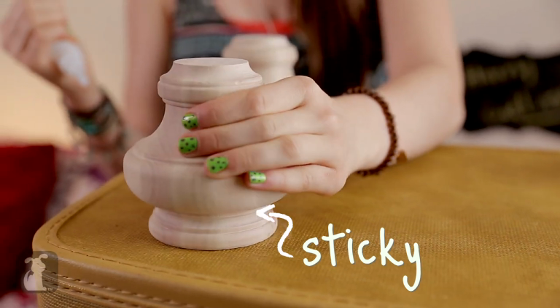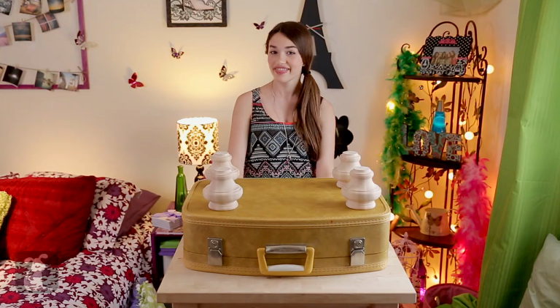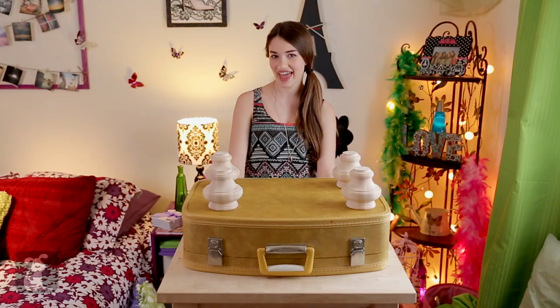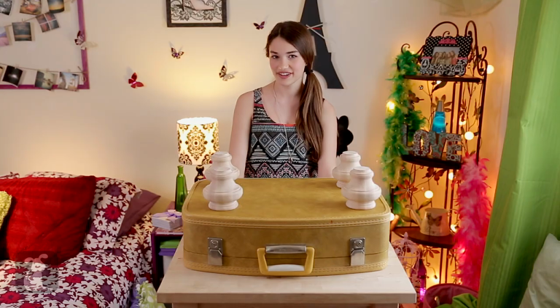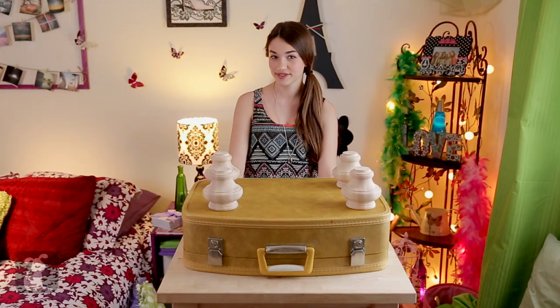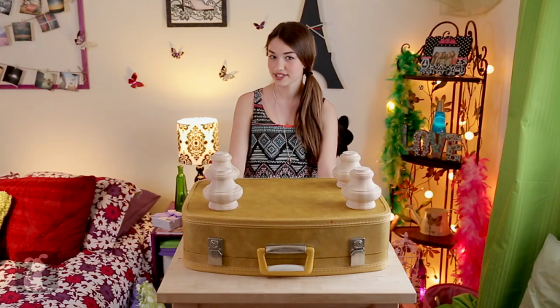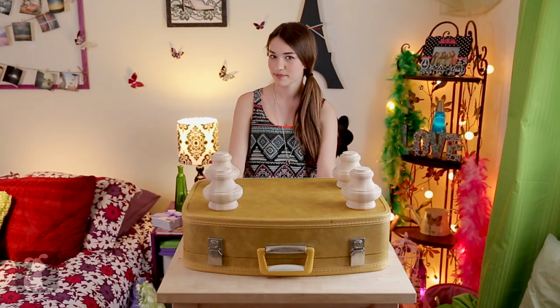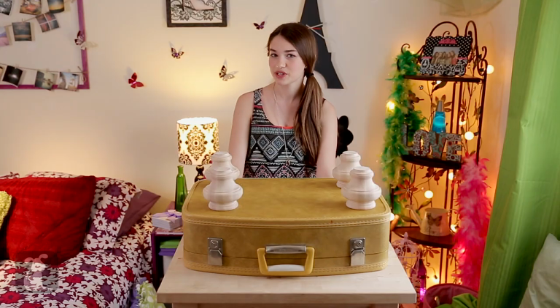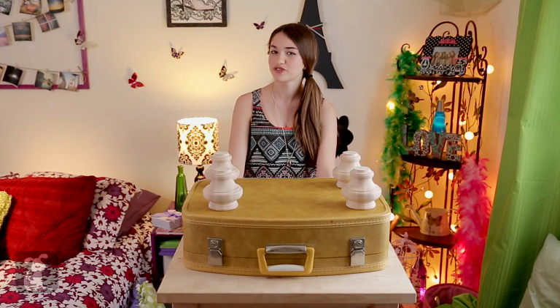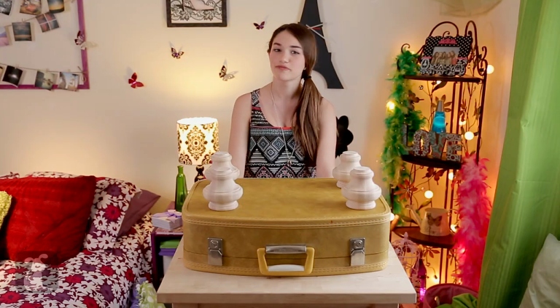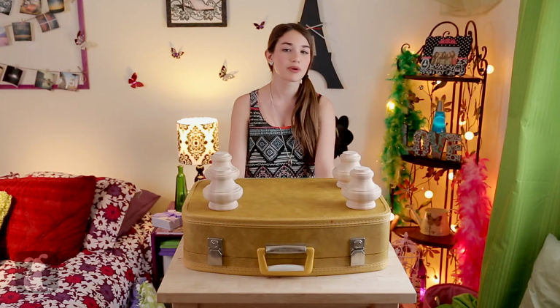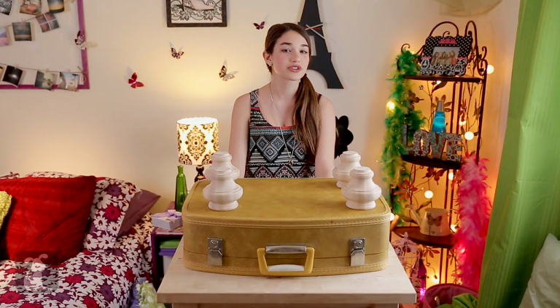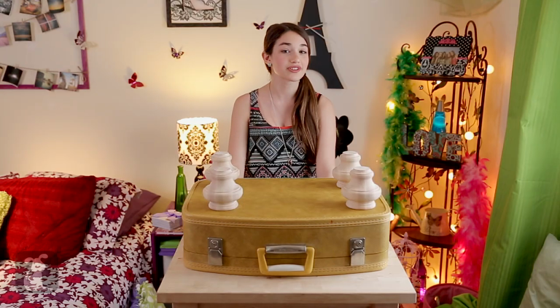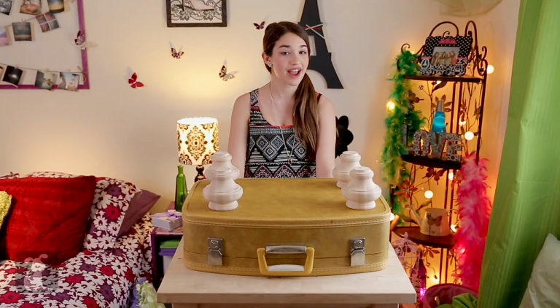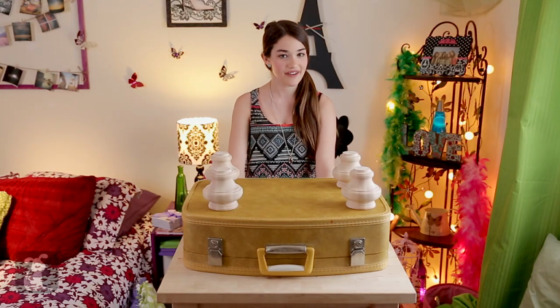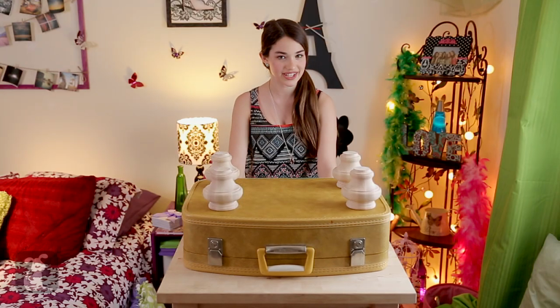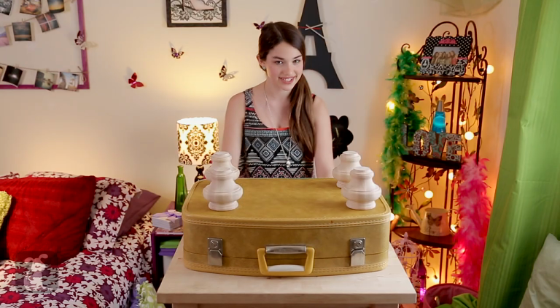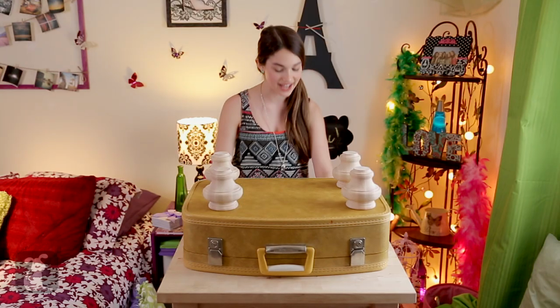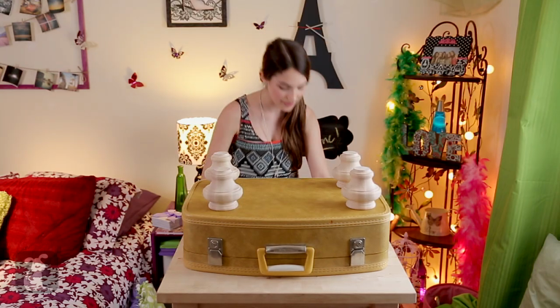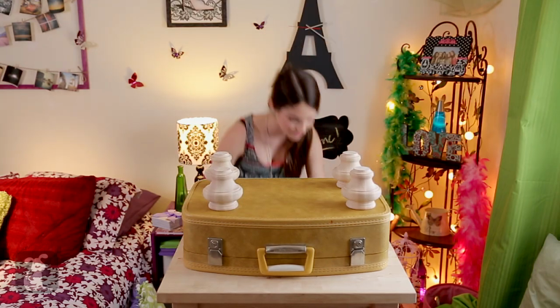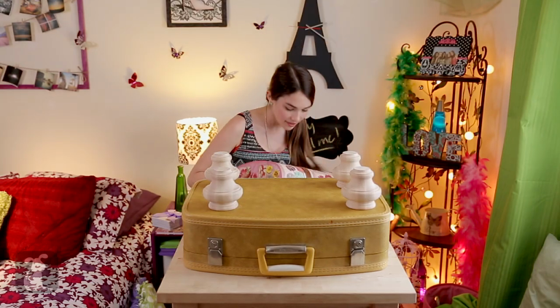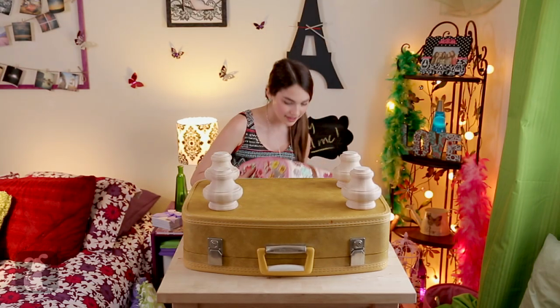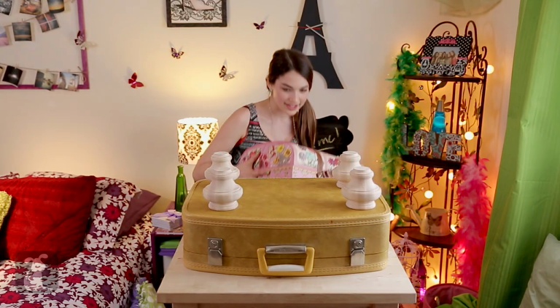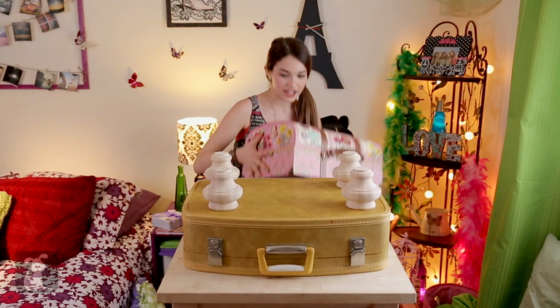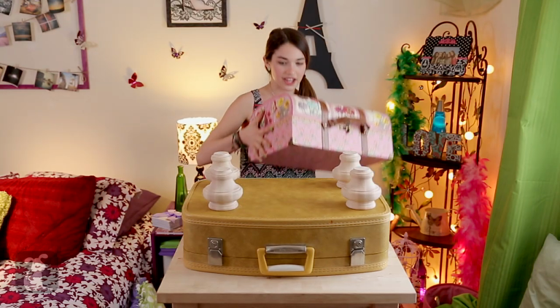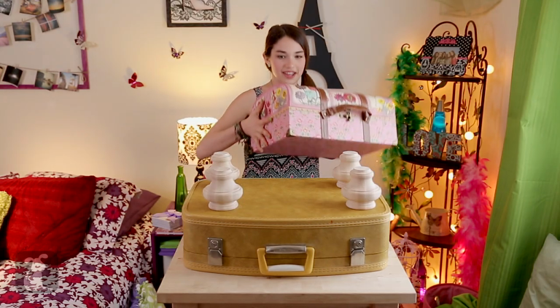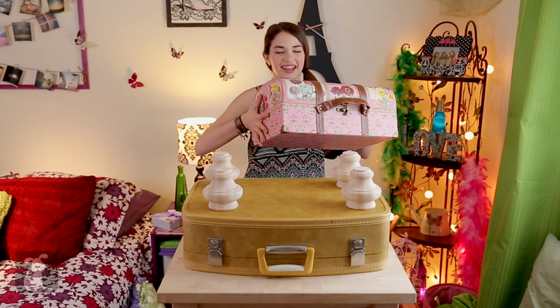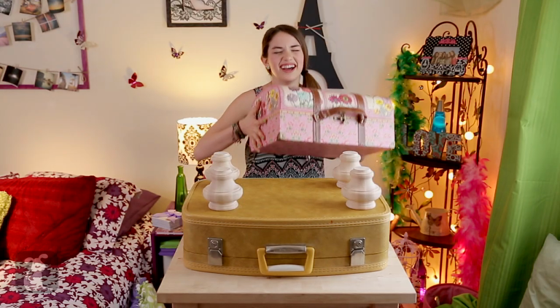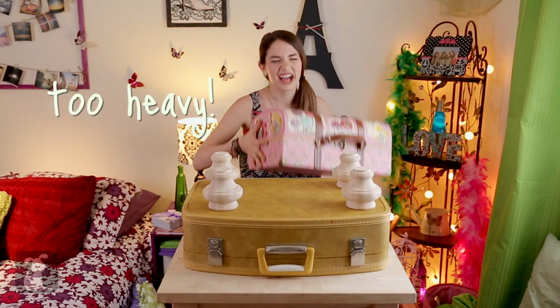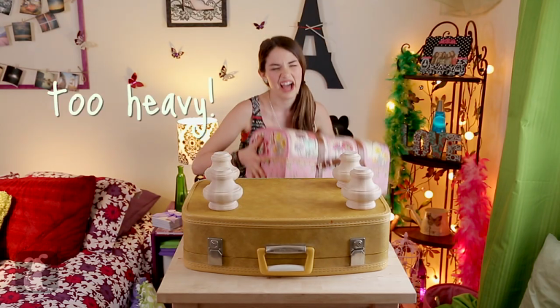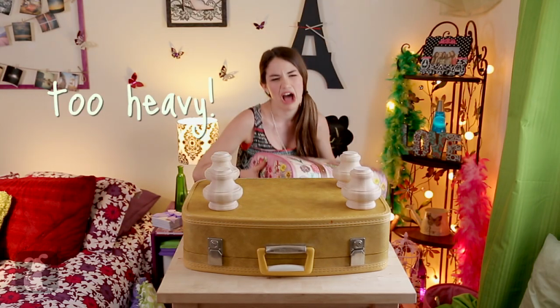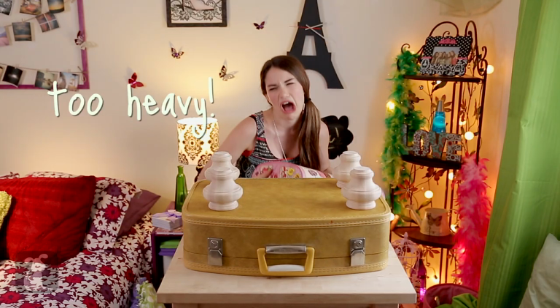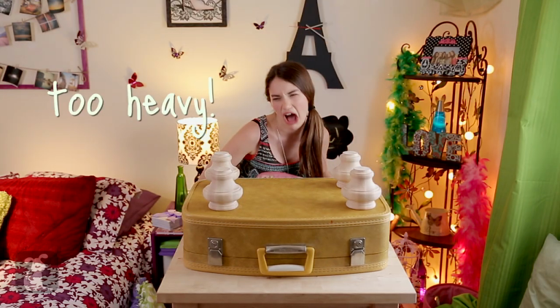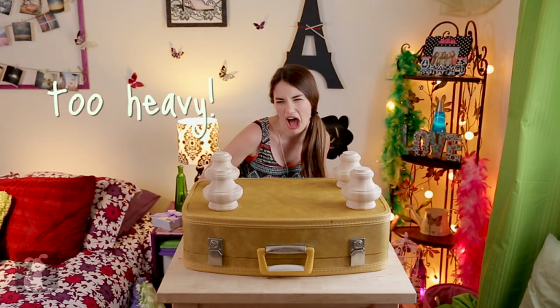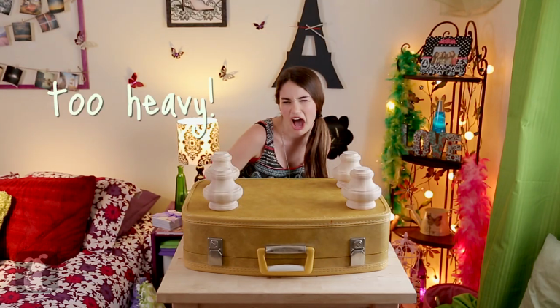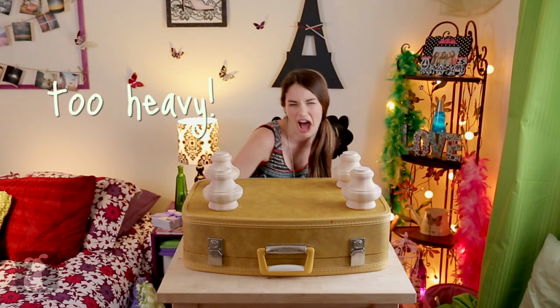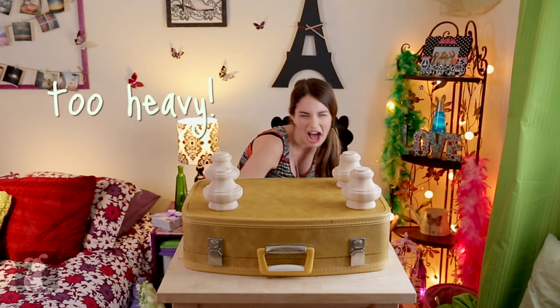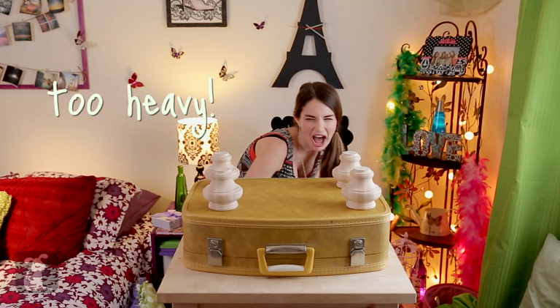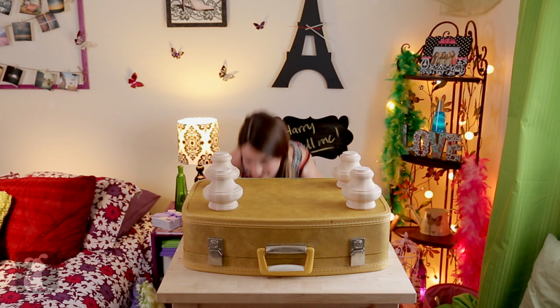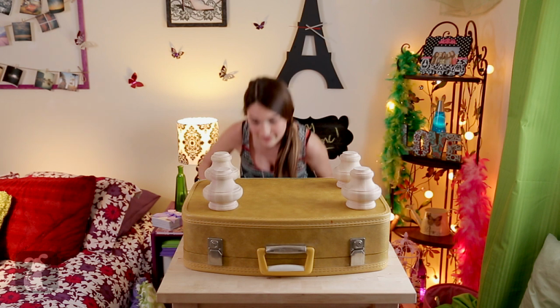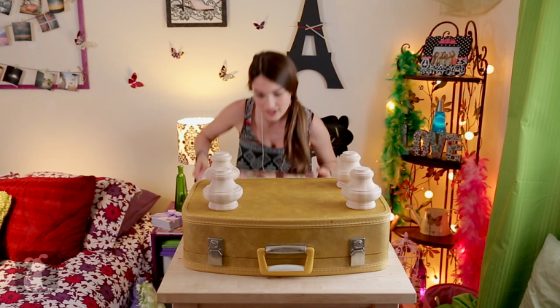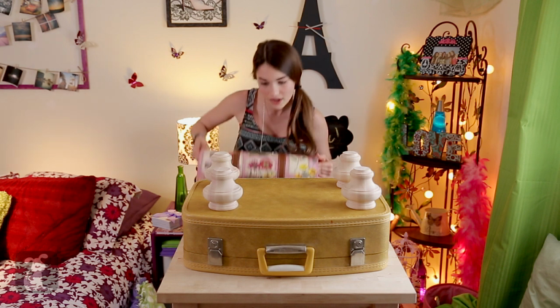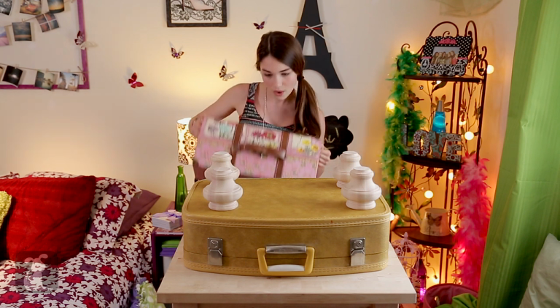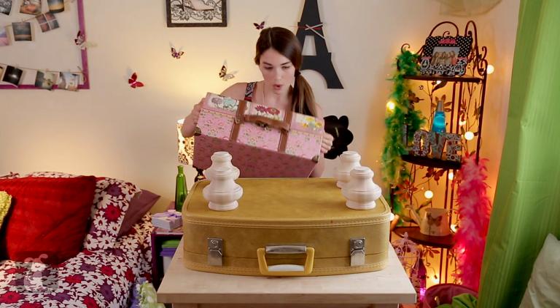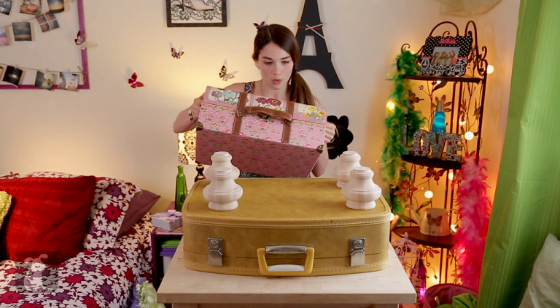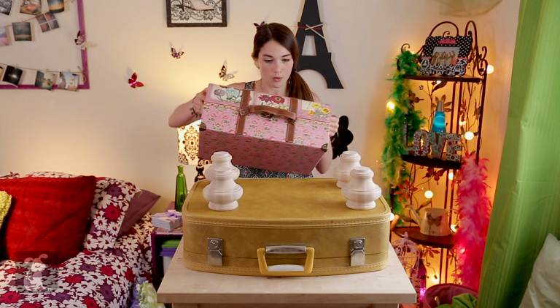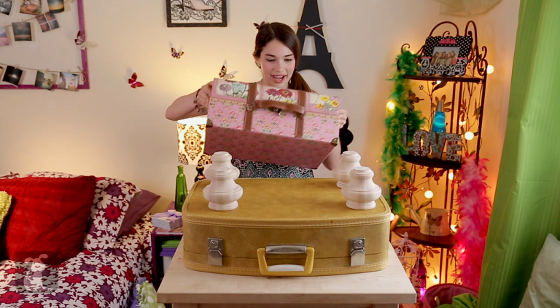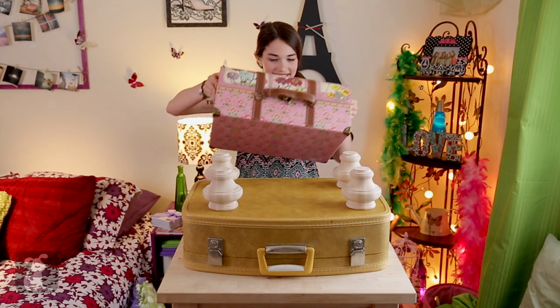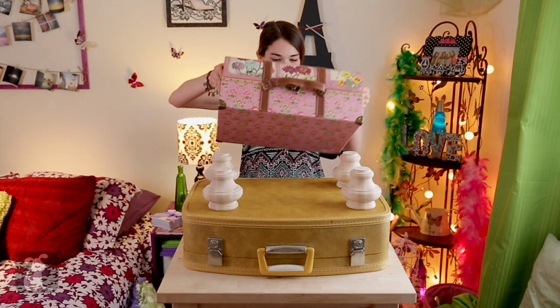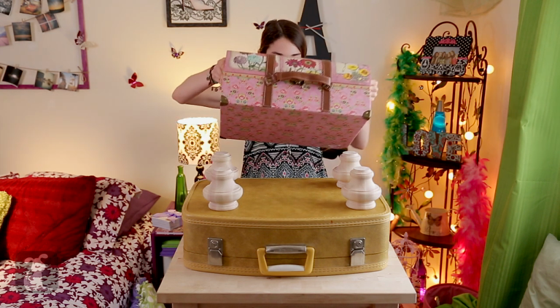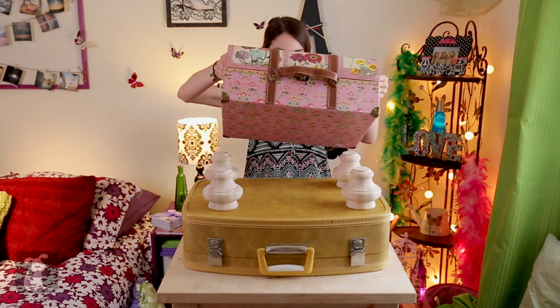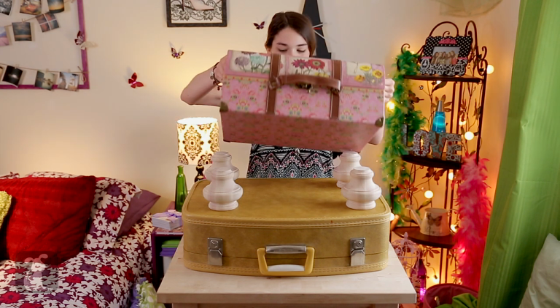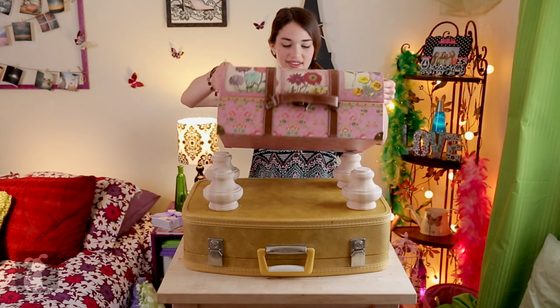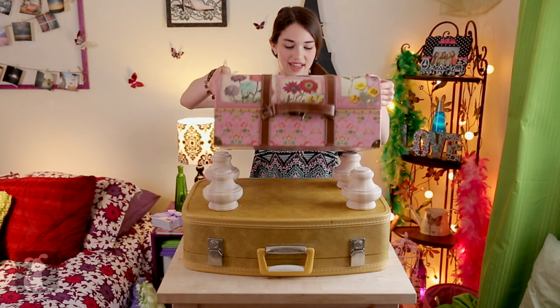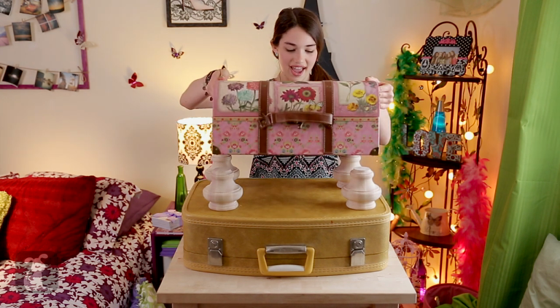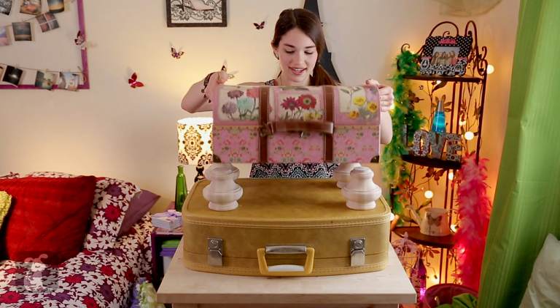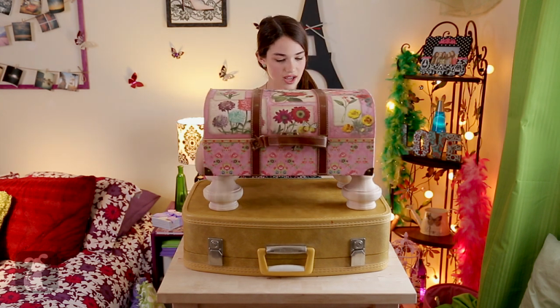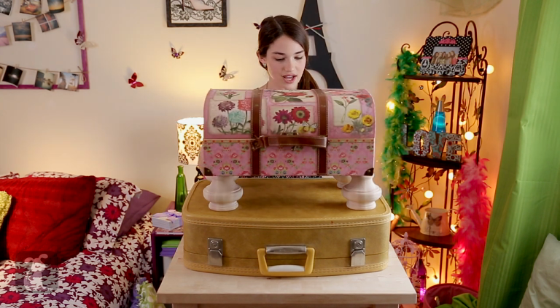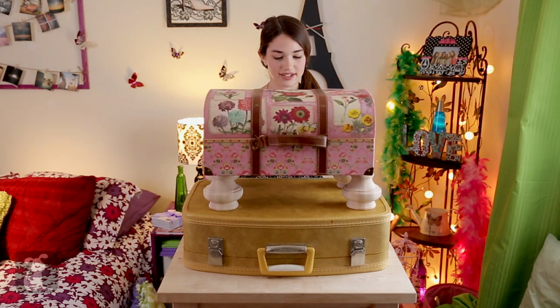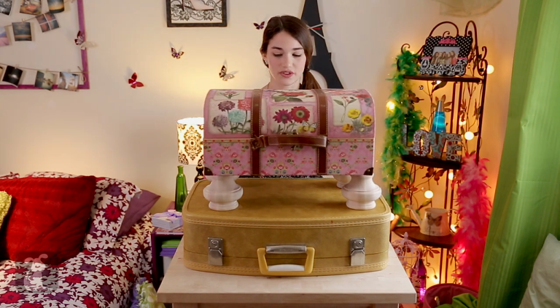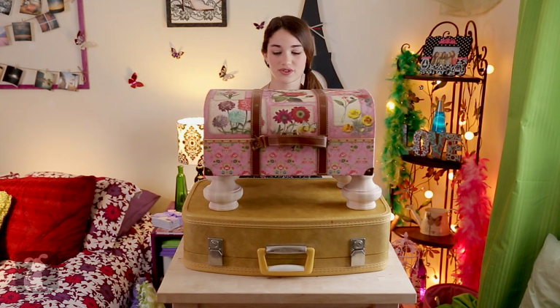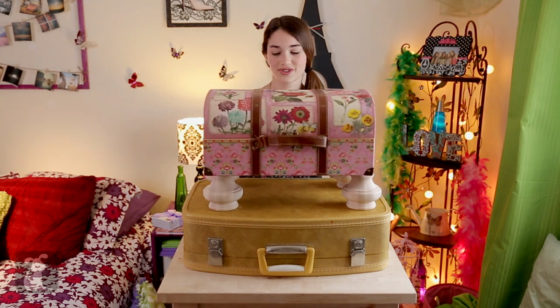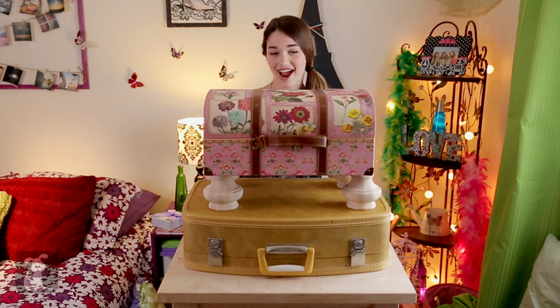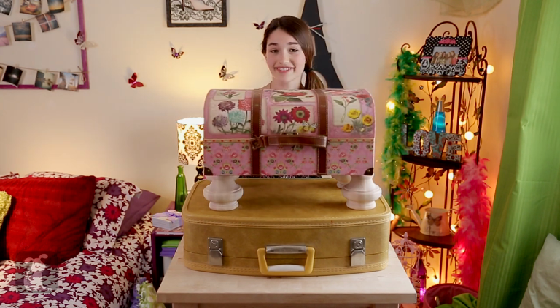Then, using a bunch of books or heavy stuff, weigh down the wooden legs until they're dry.